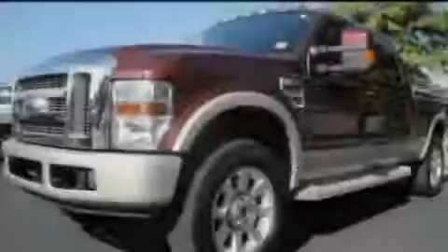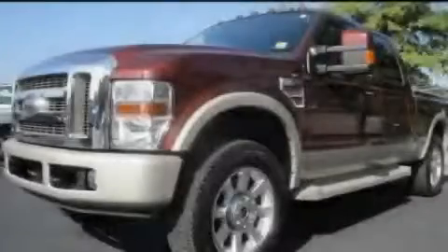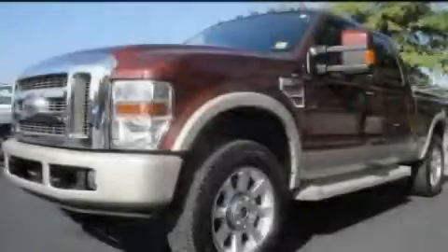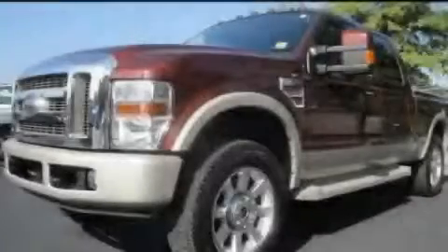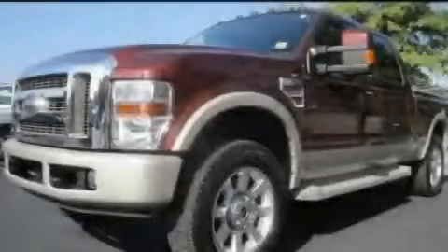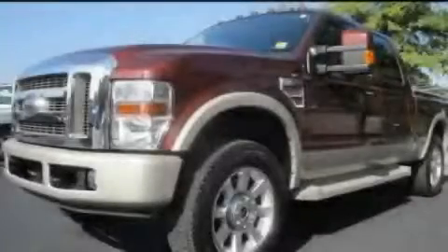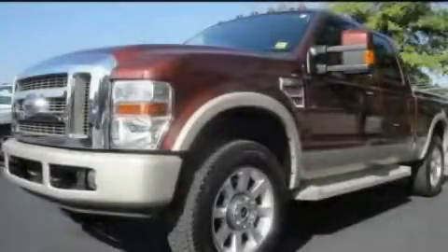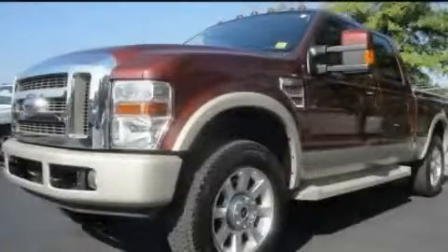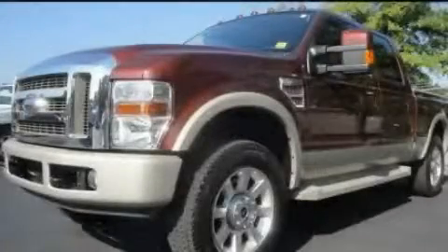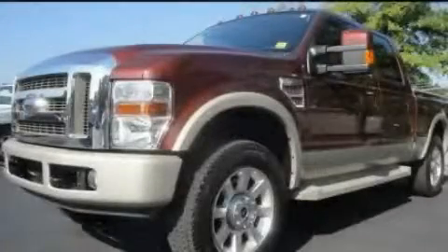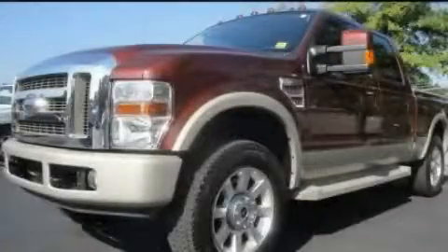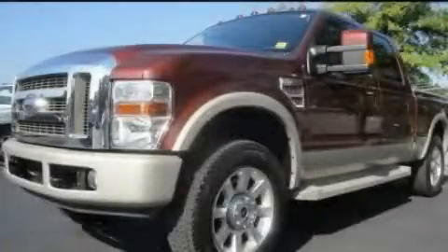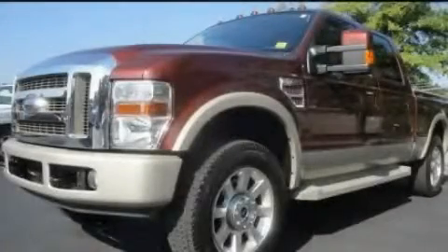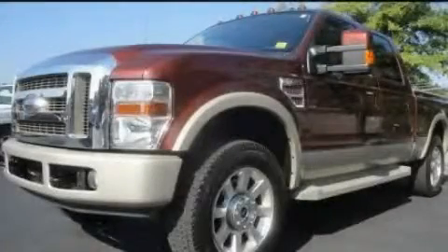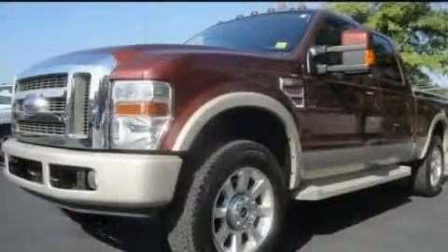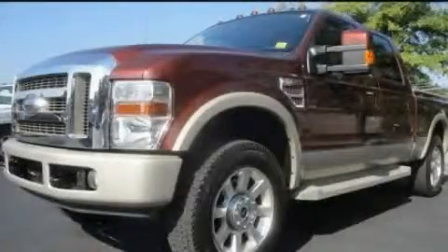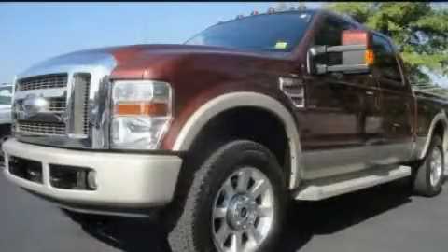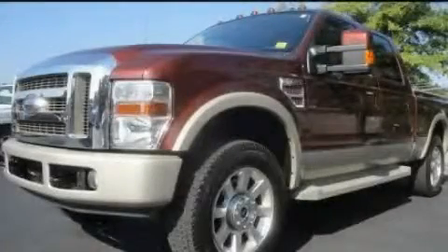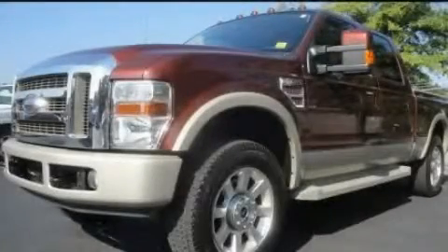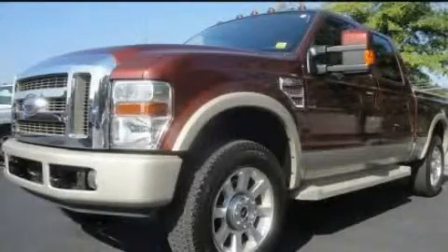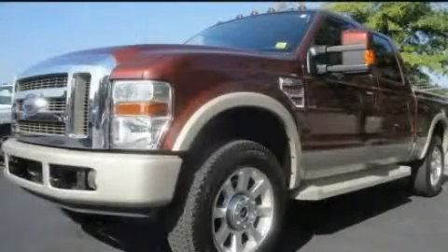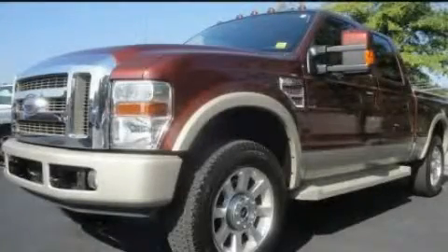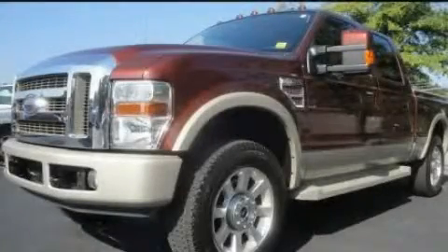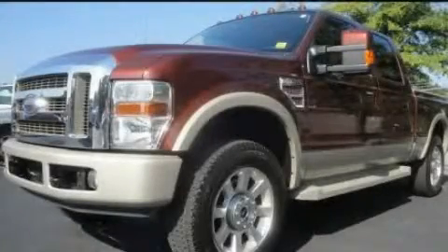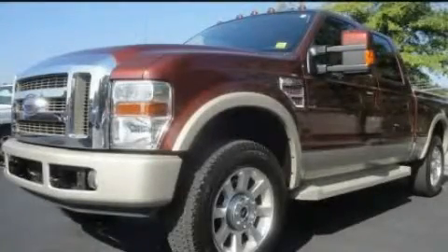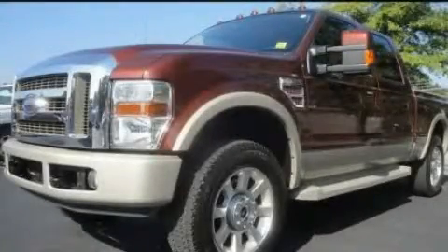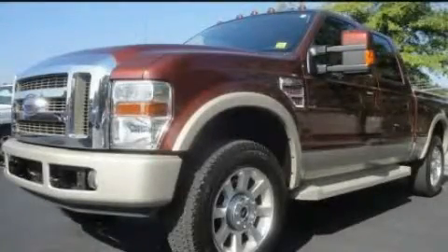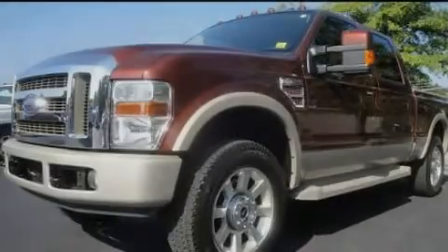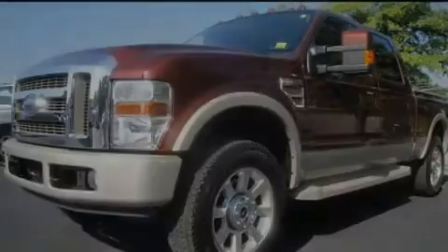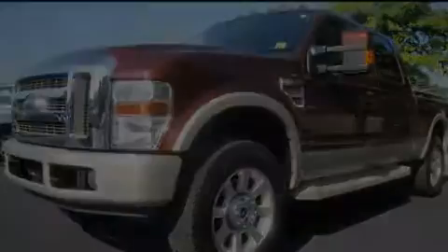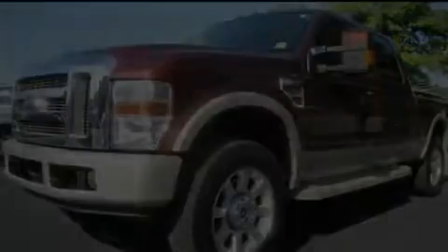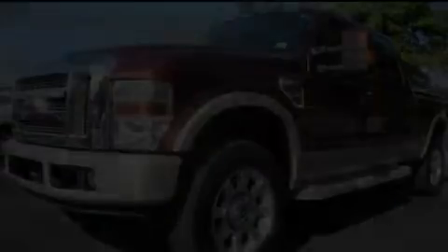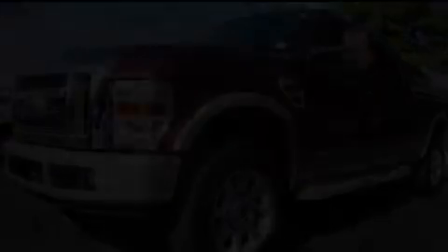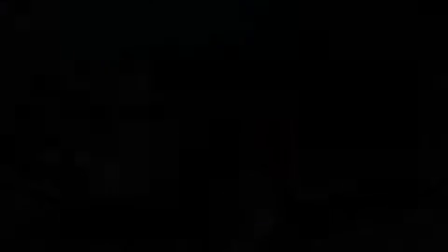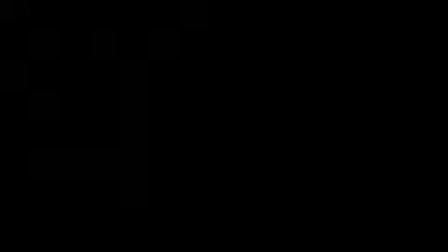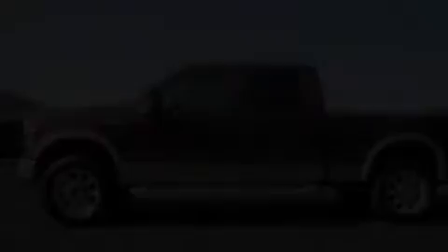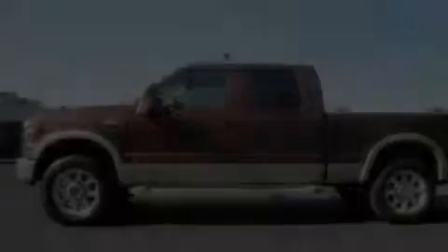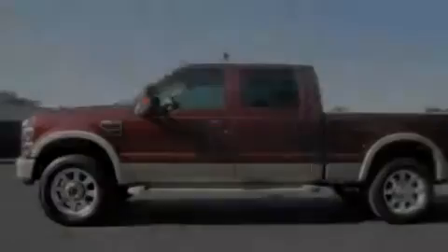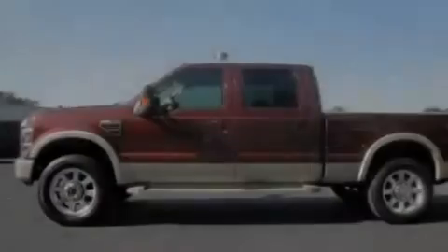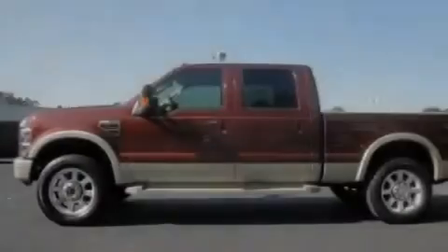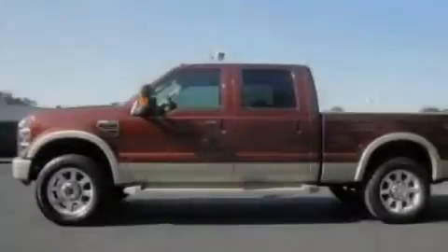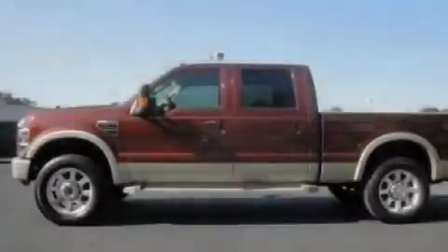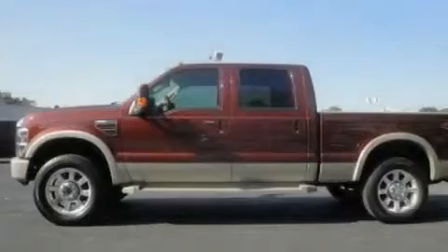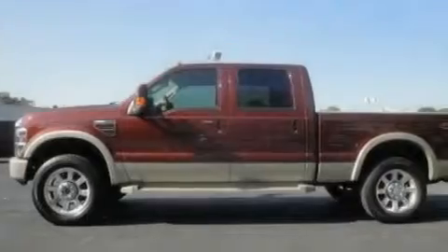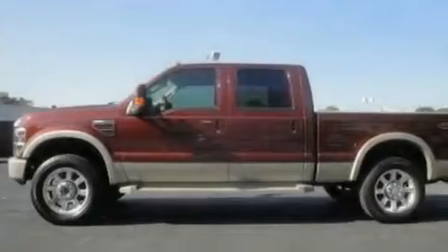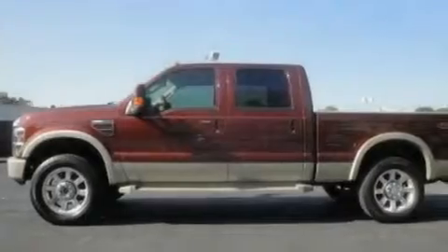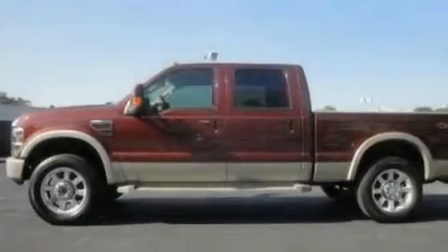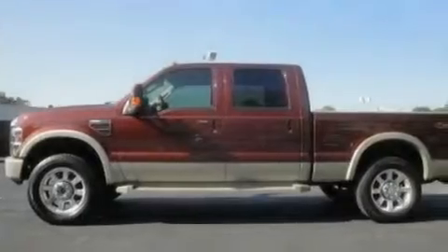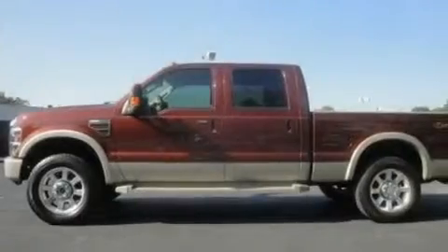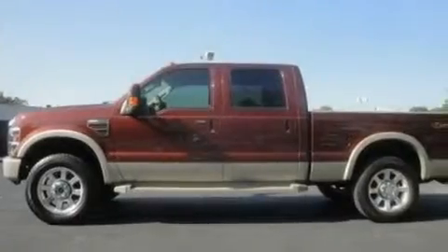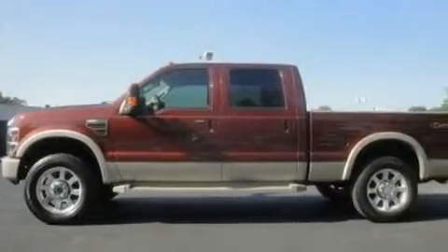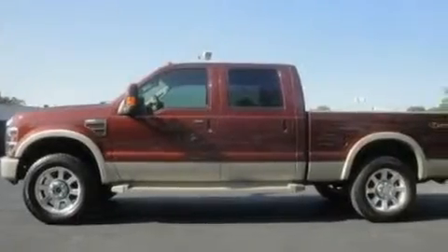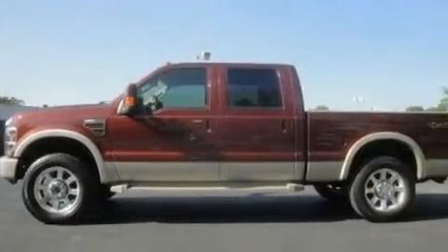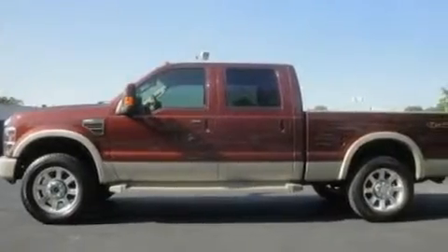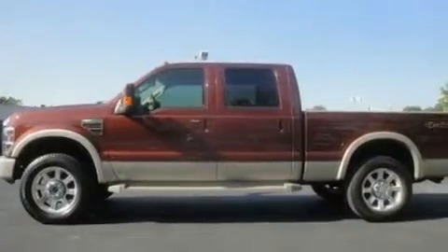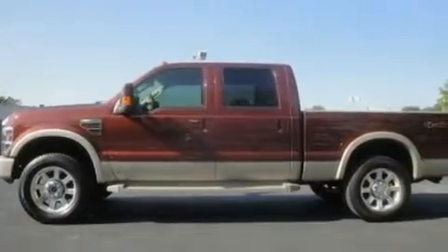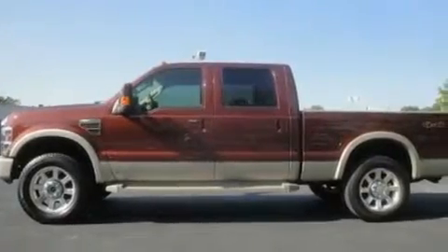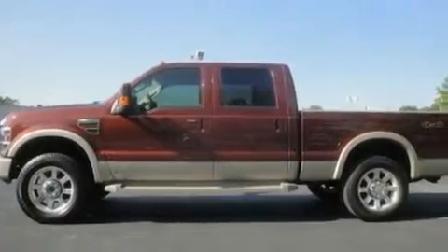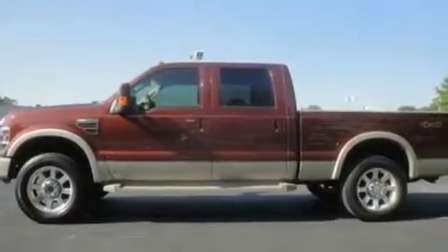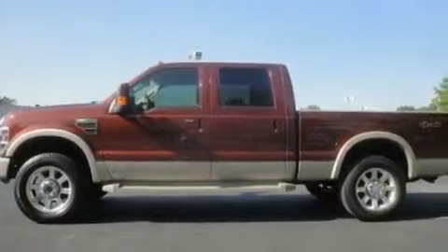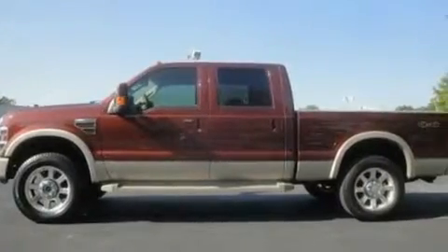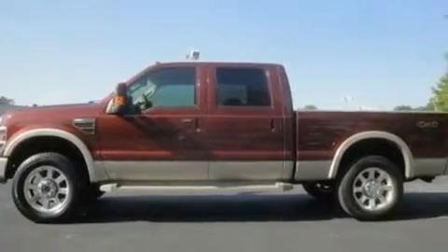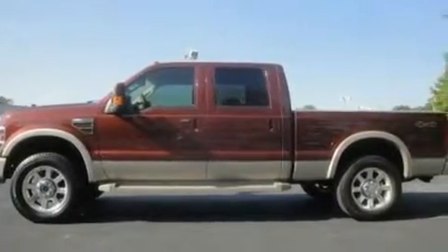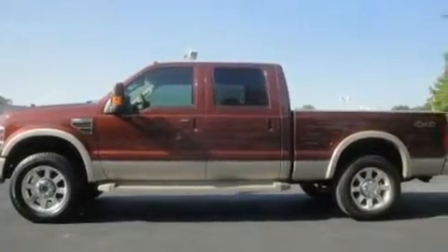This is a 2008 Ford Super Duty. Whether hauling, commuting, or towing, this truck is the right one for you.